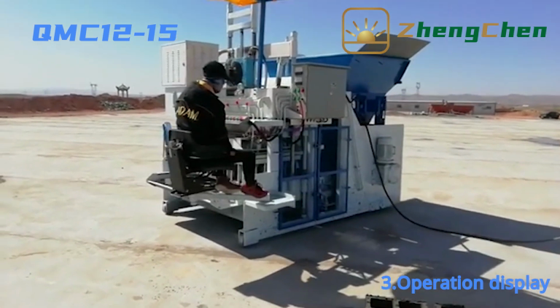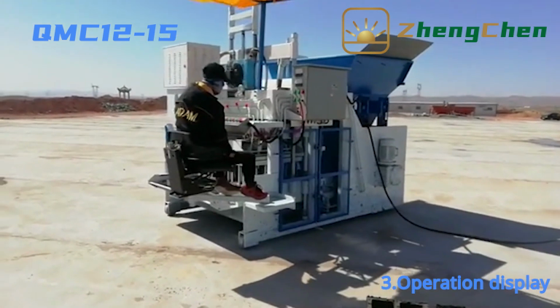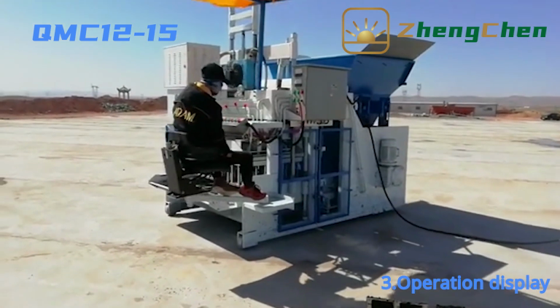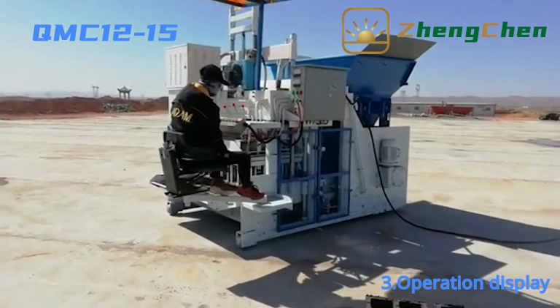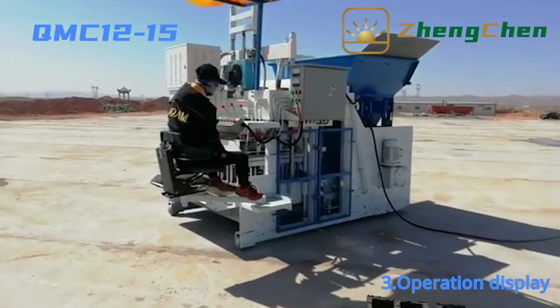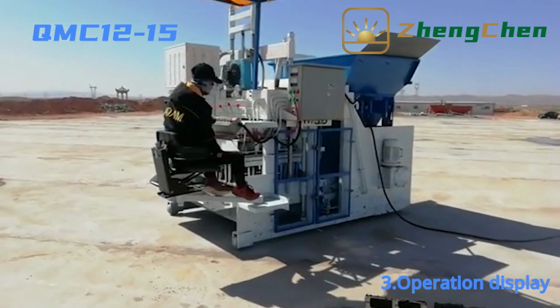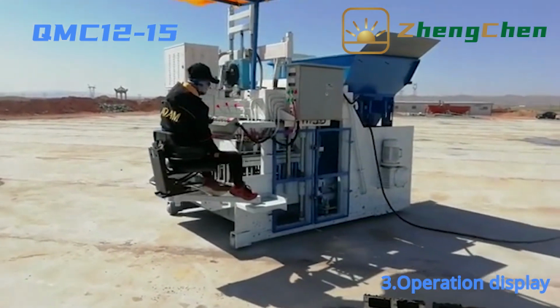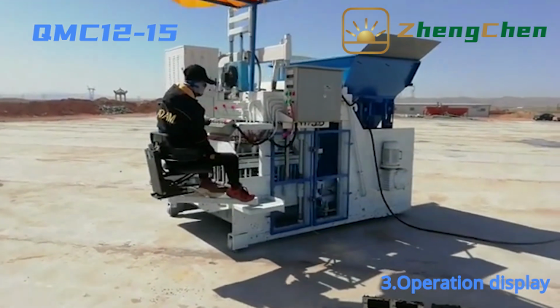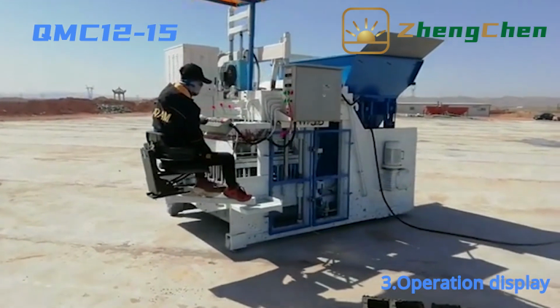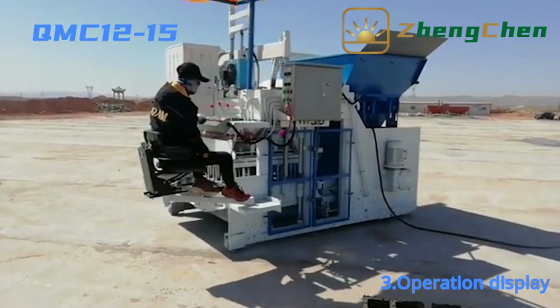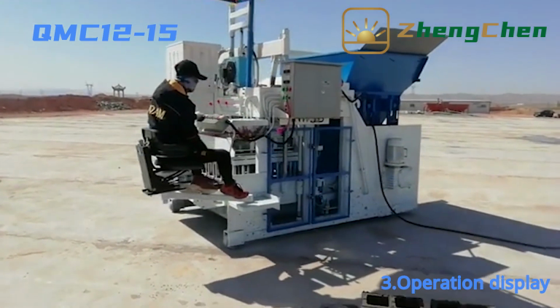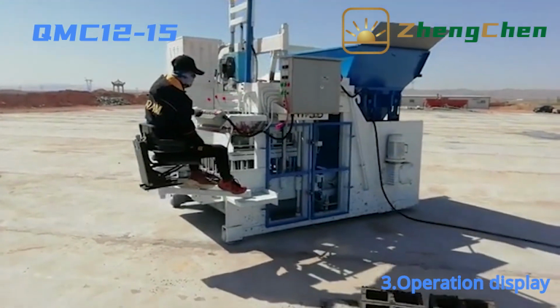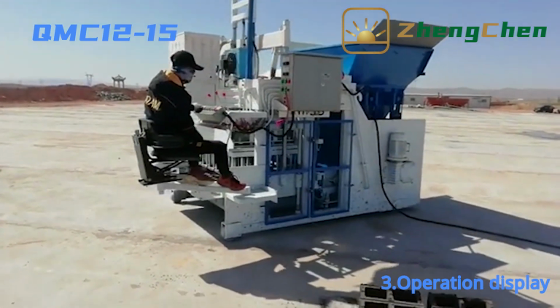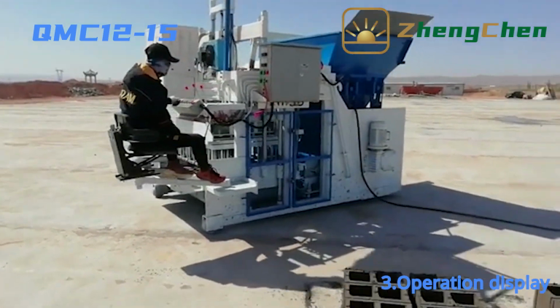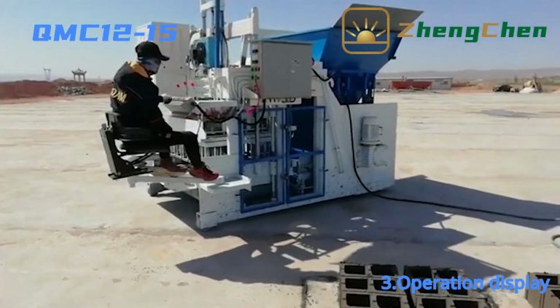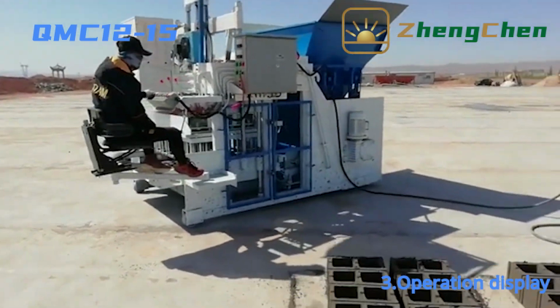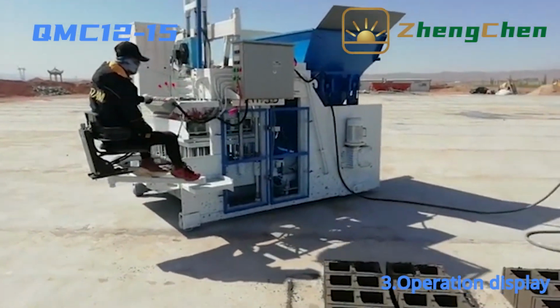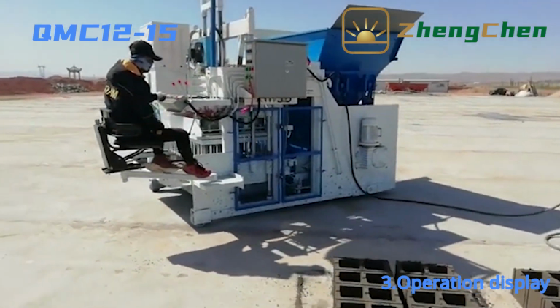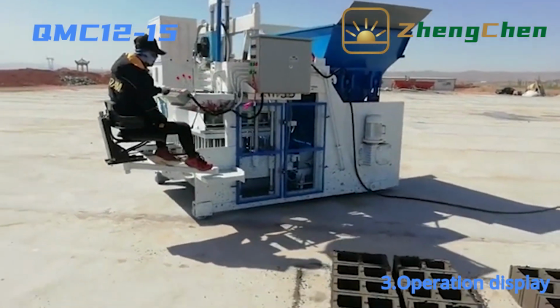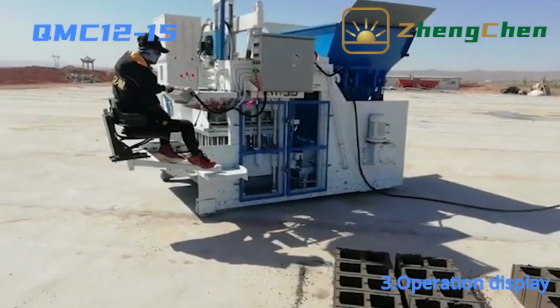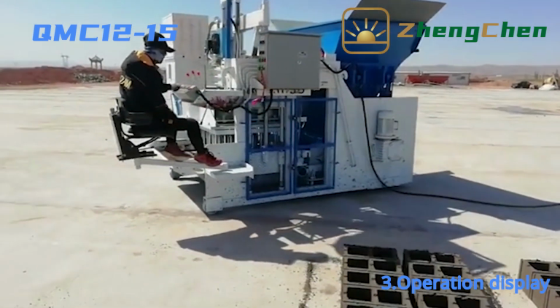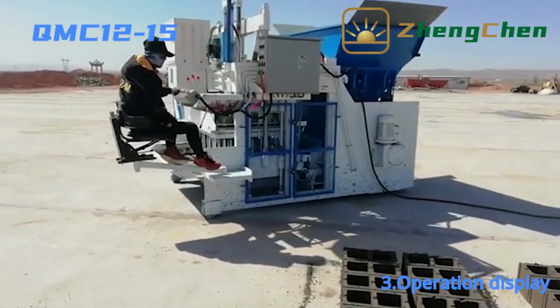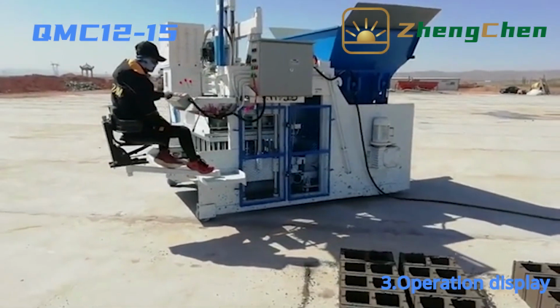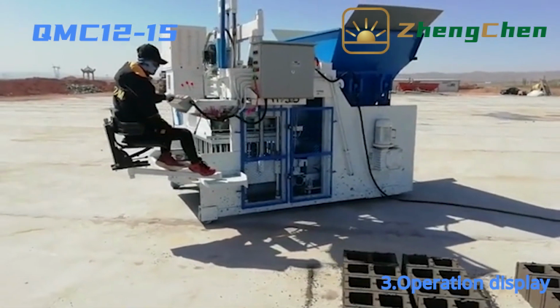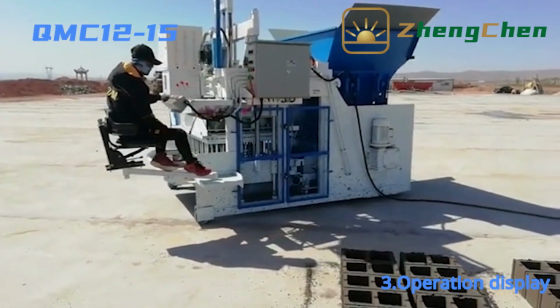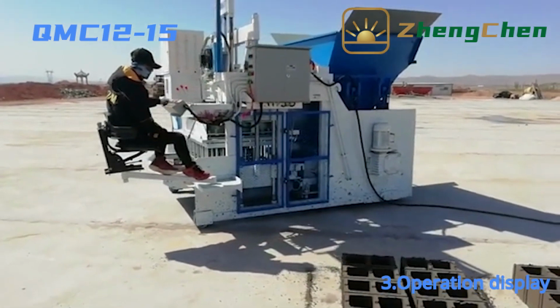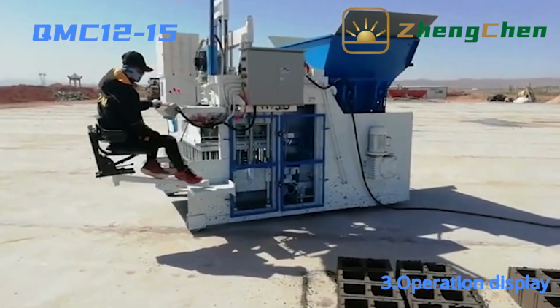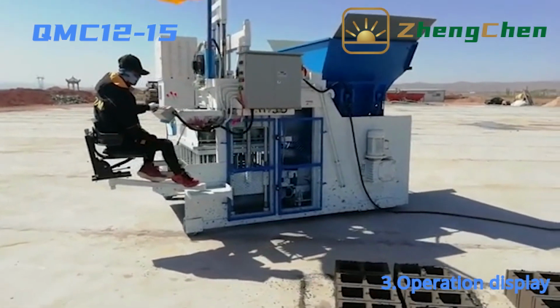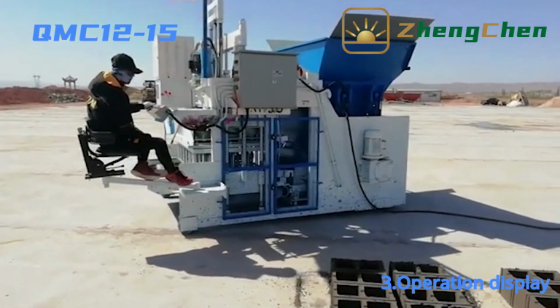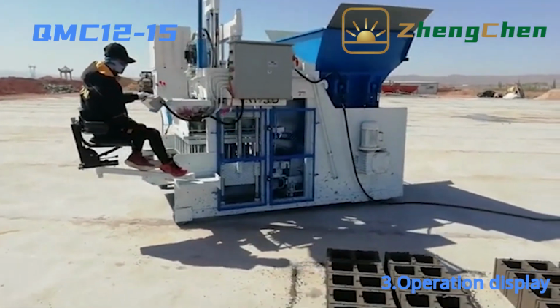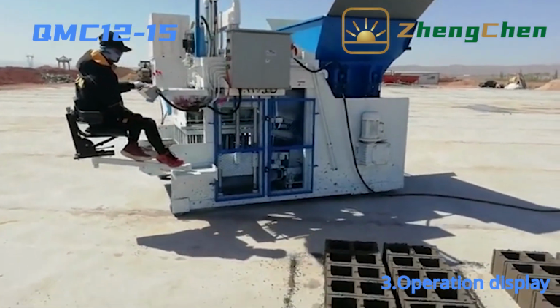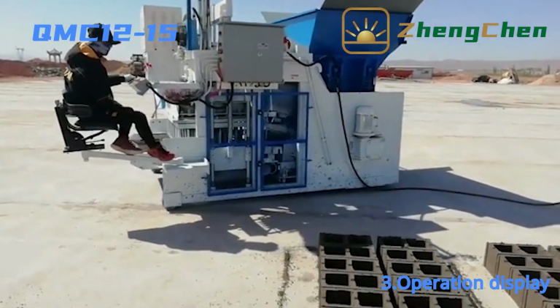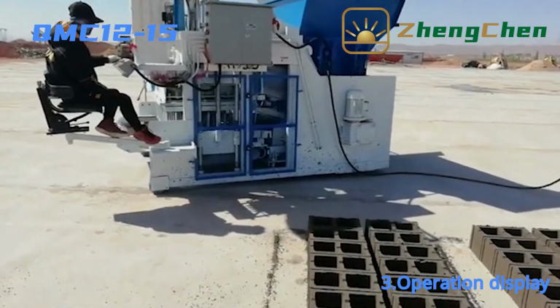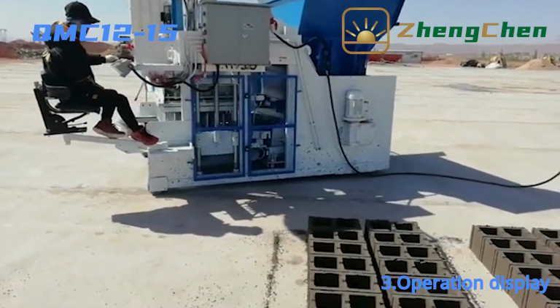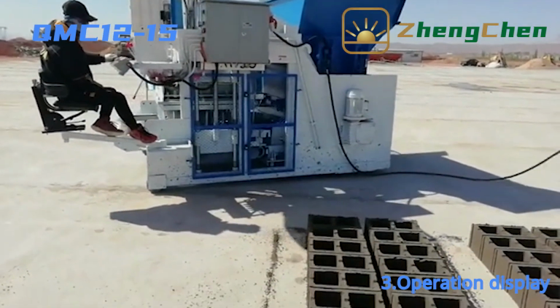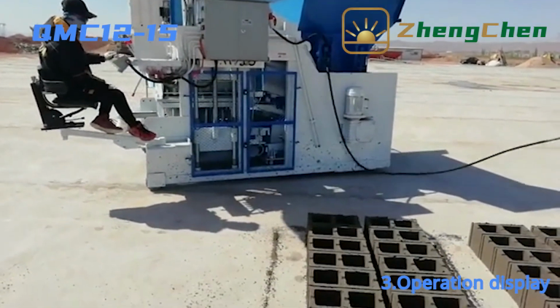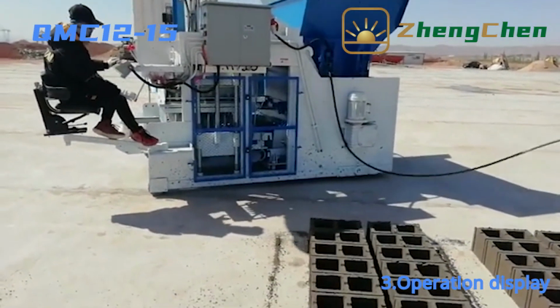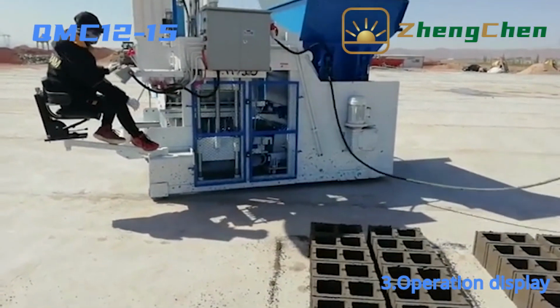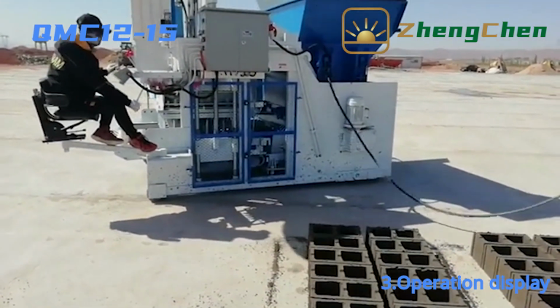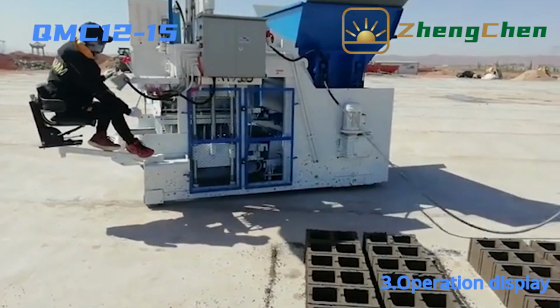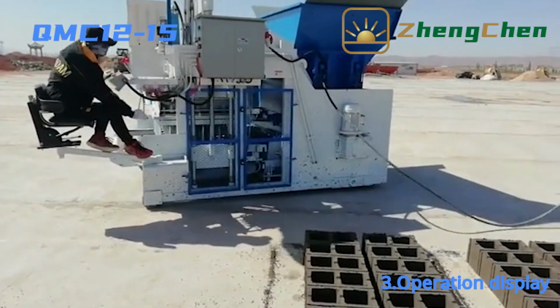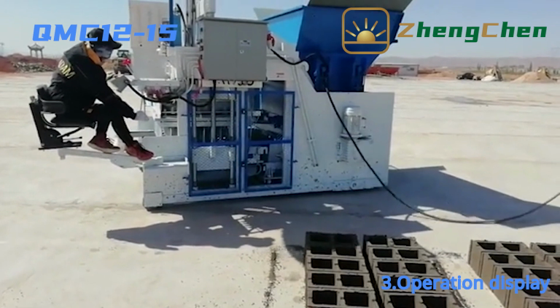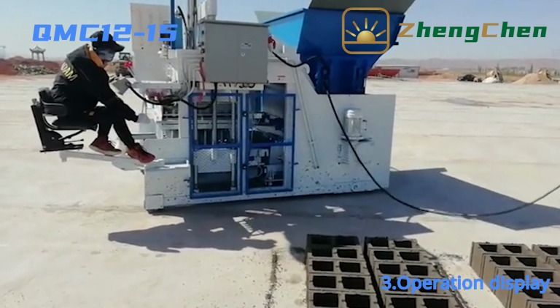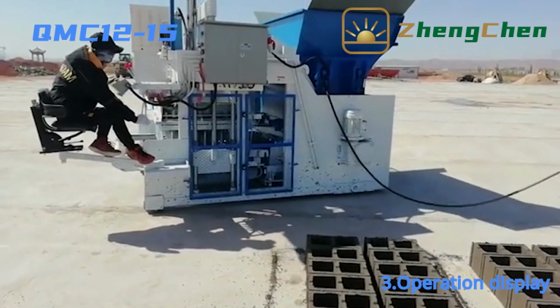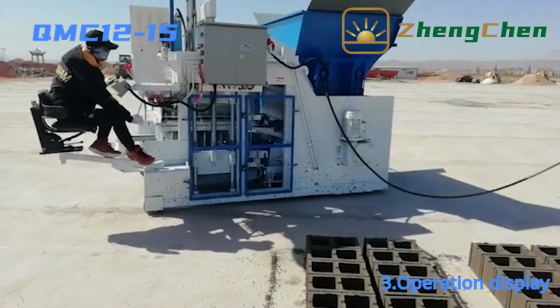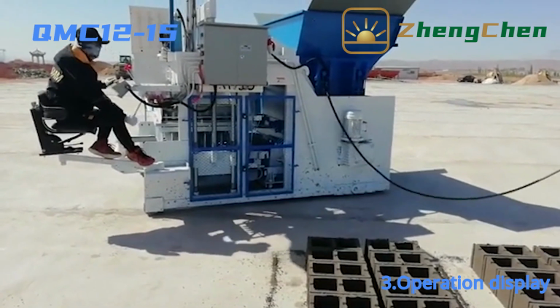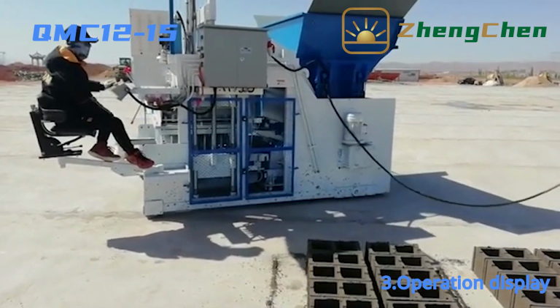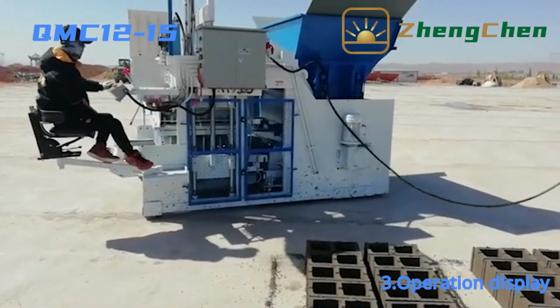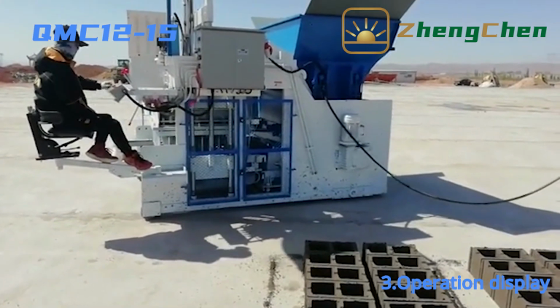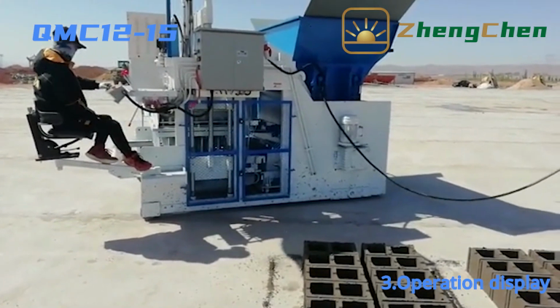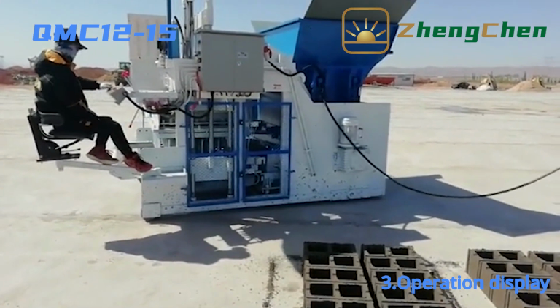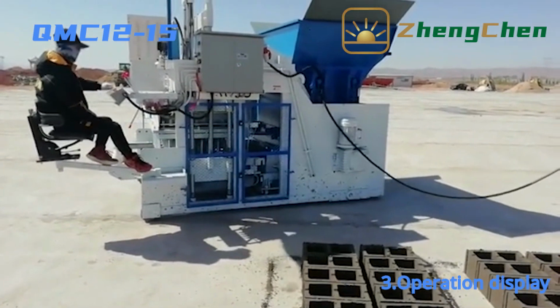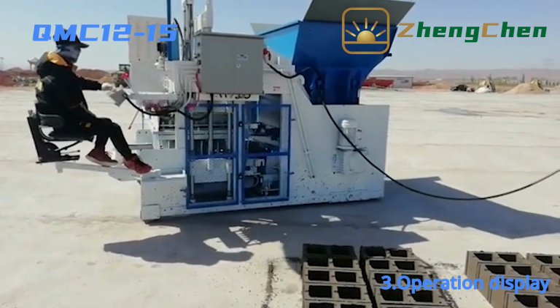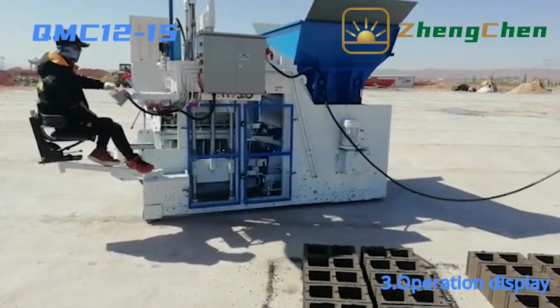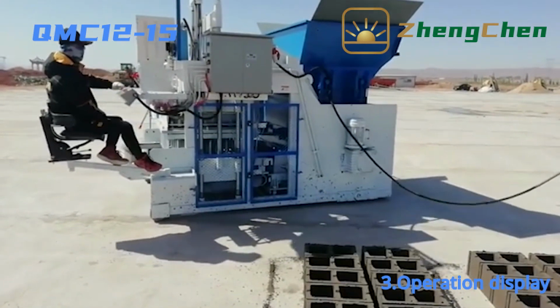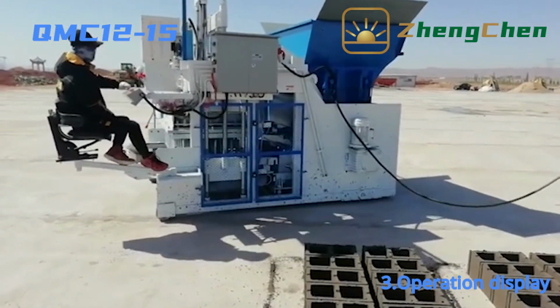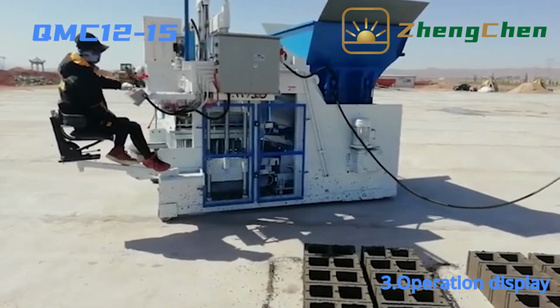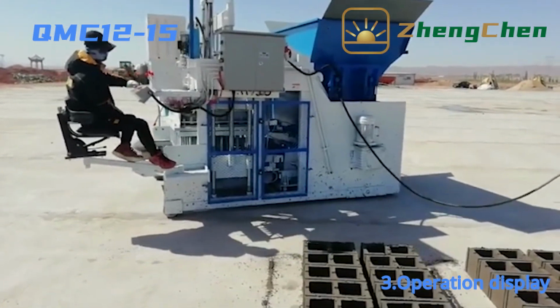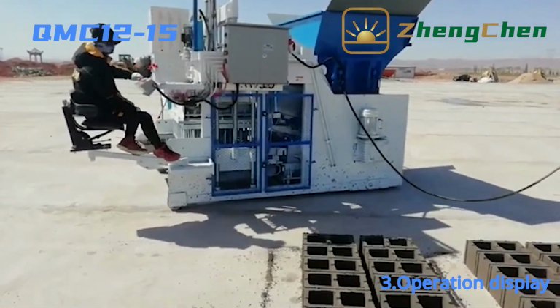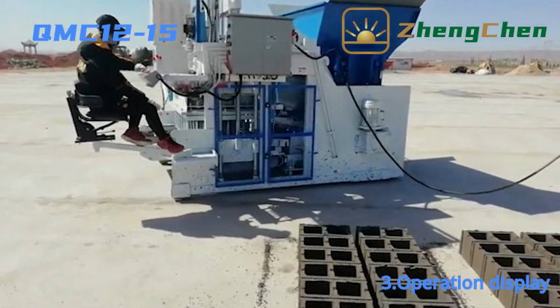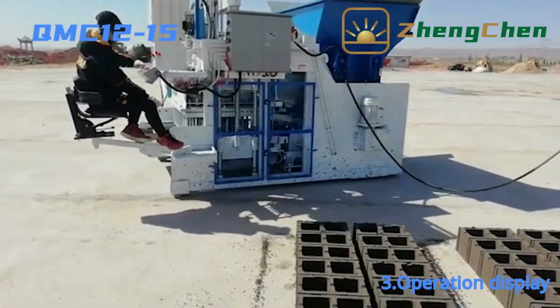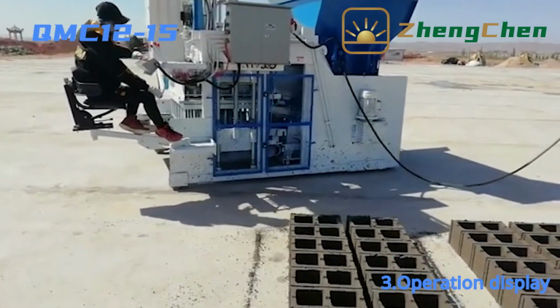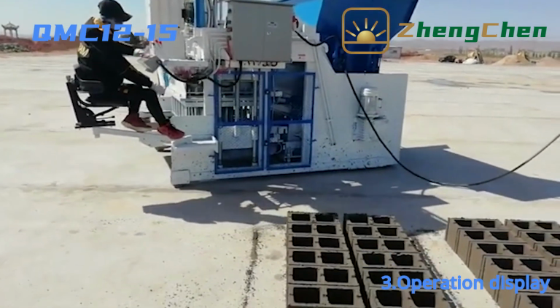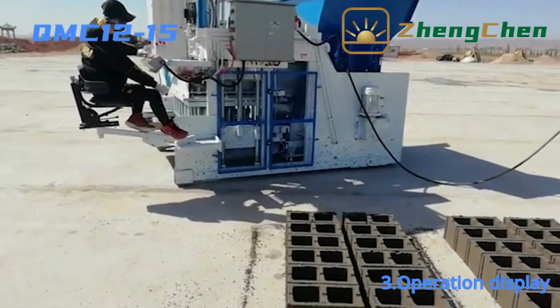The machine is large and heavy, so we cannot move it manually. Therefore, it is designed with the function of direction adjustment.